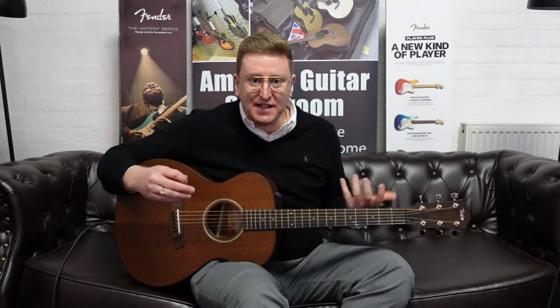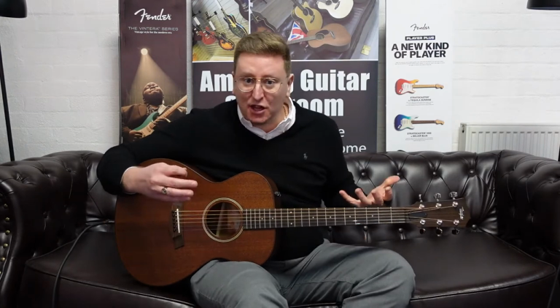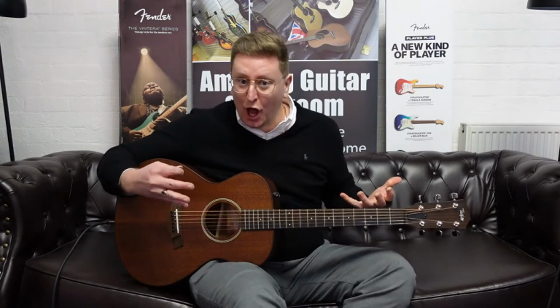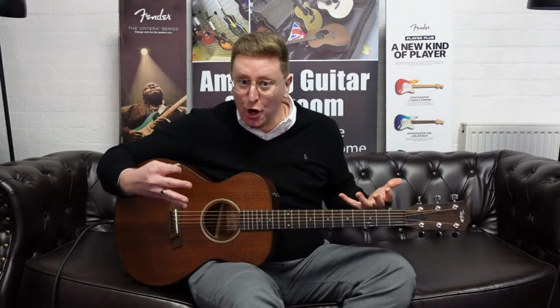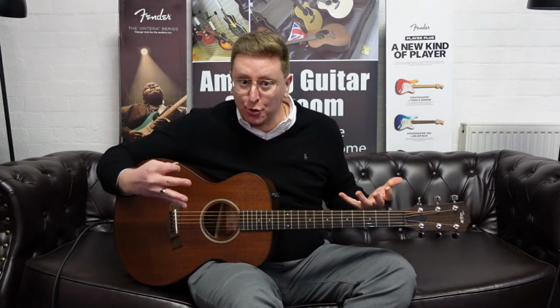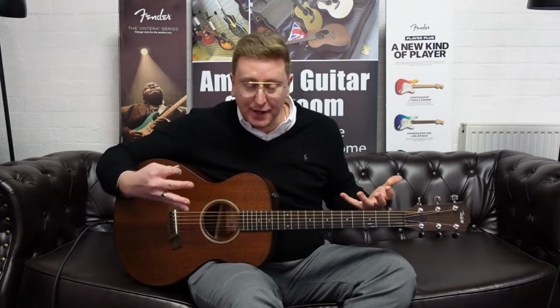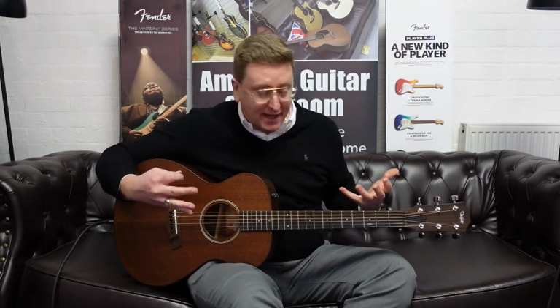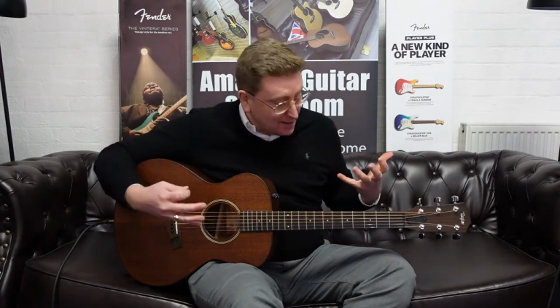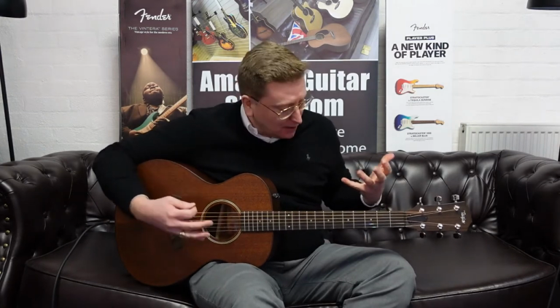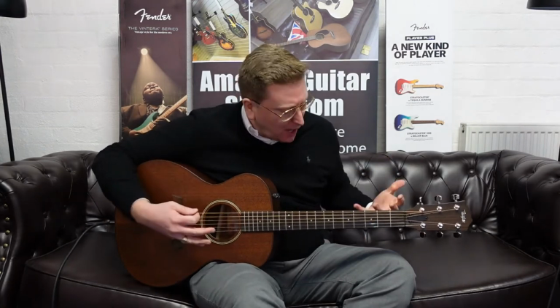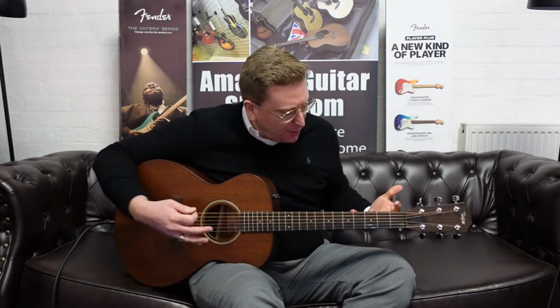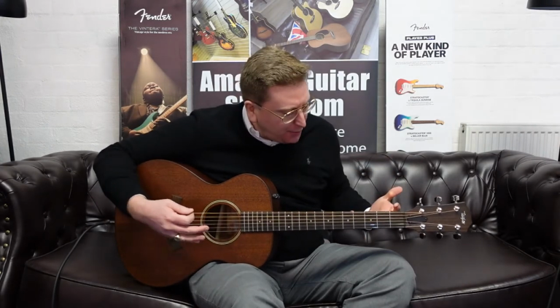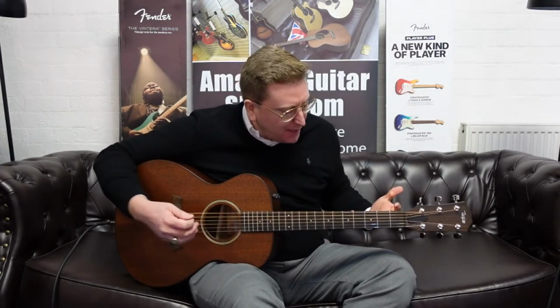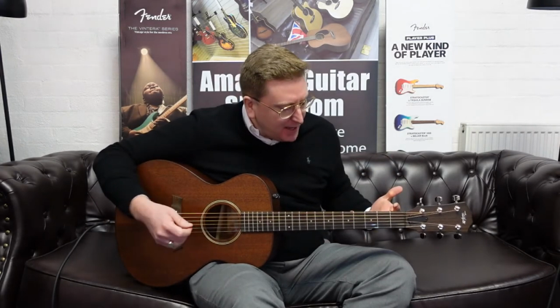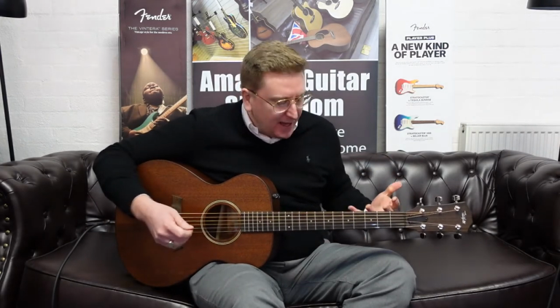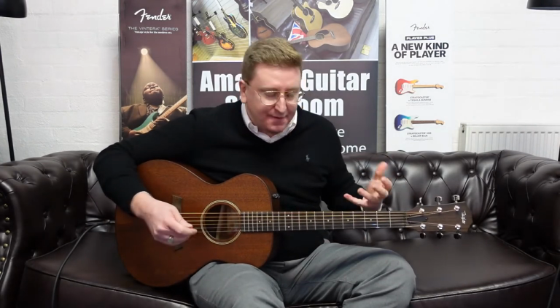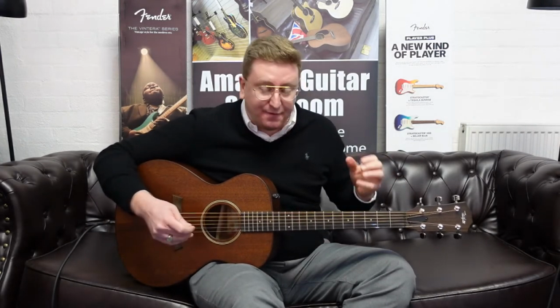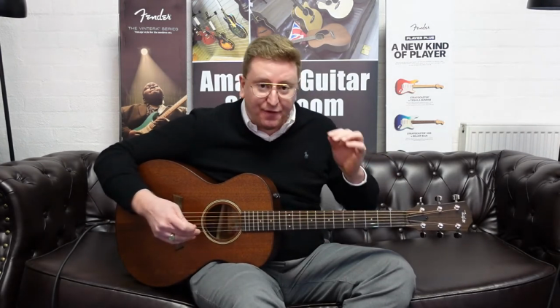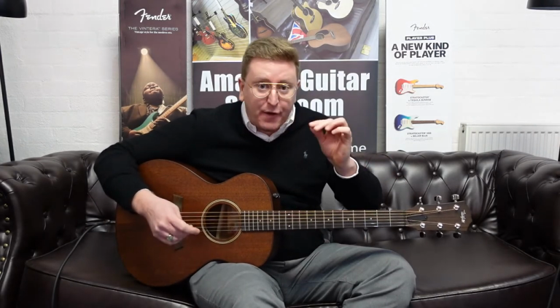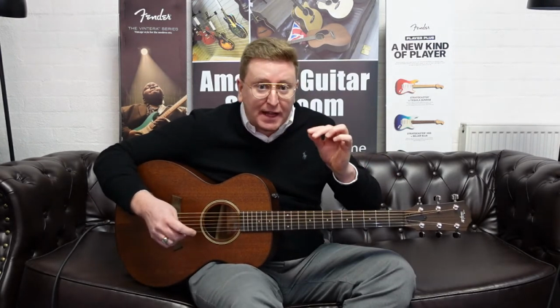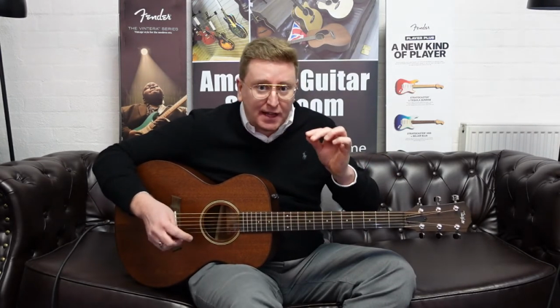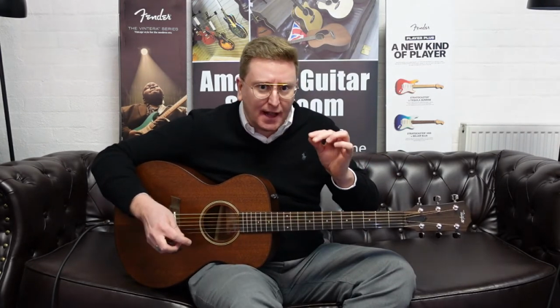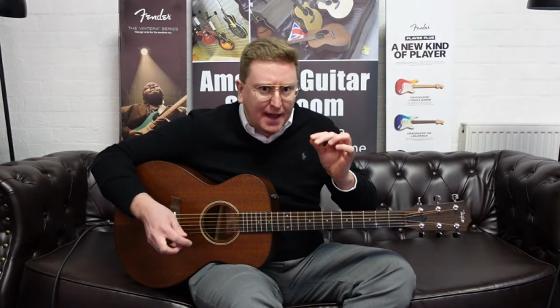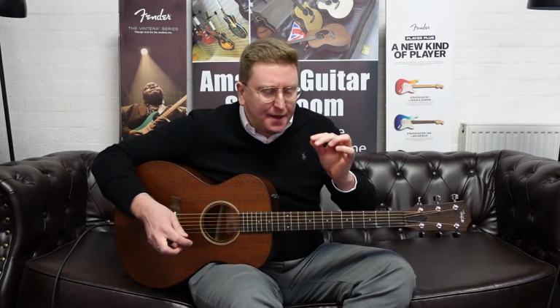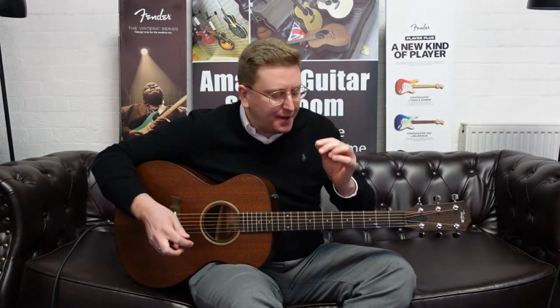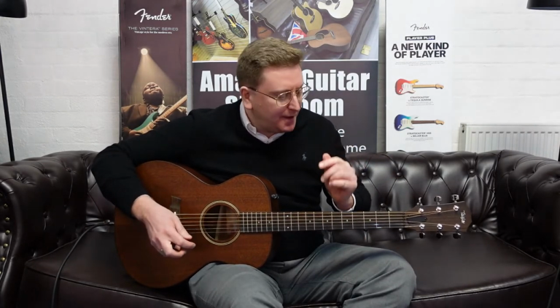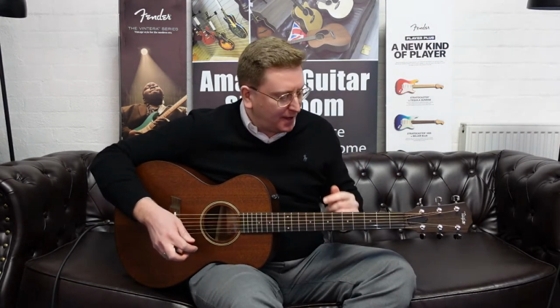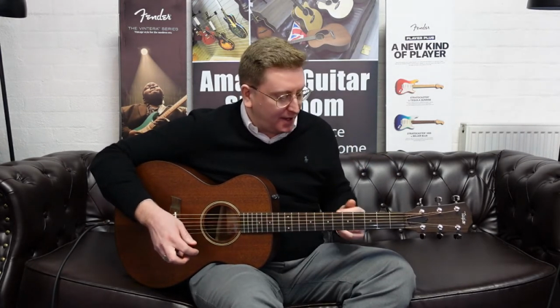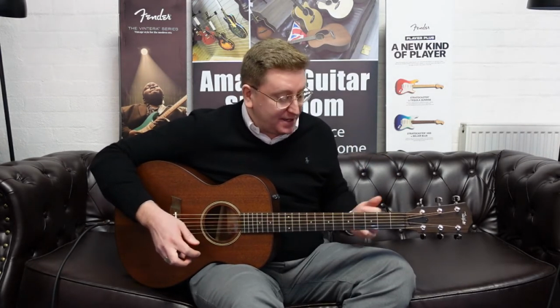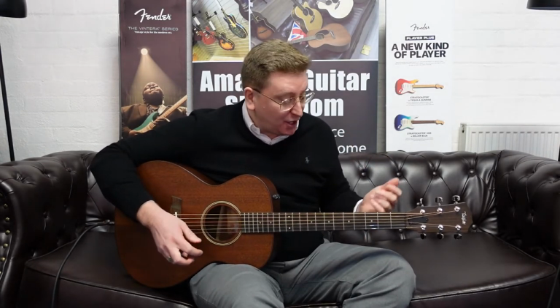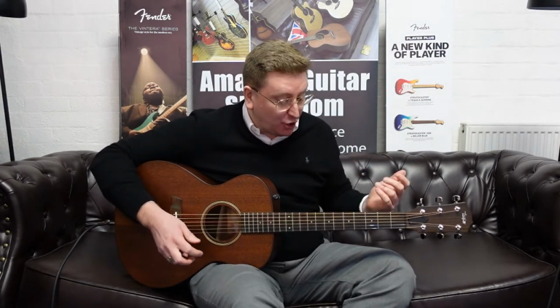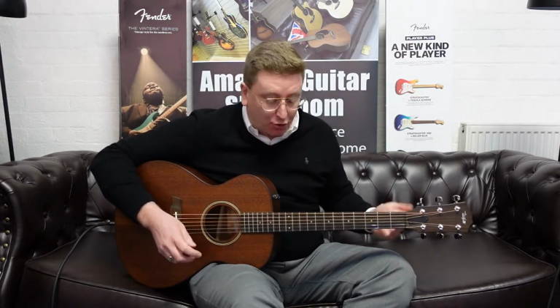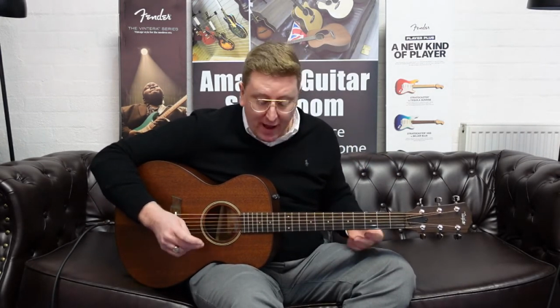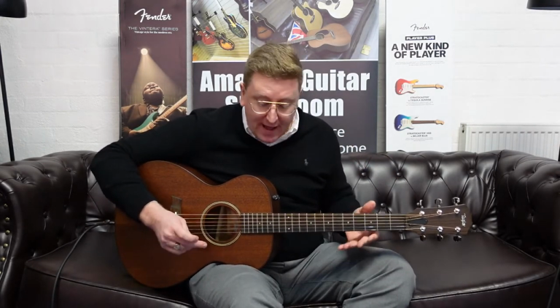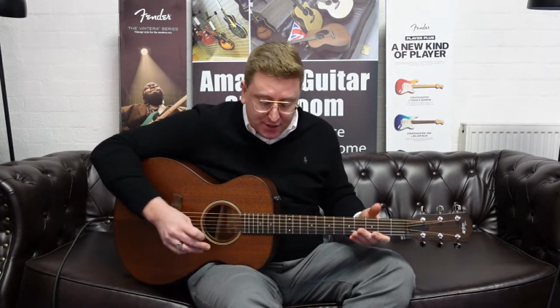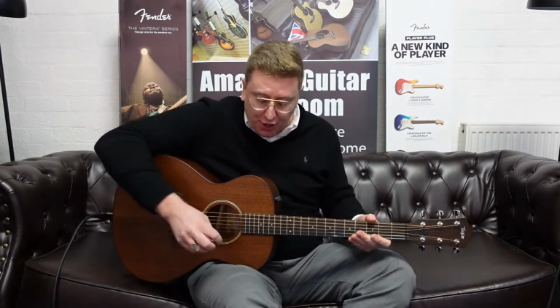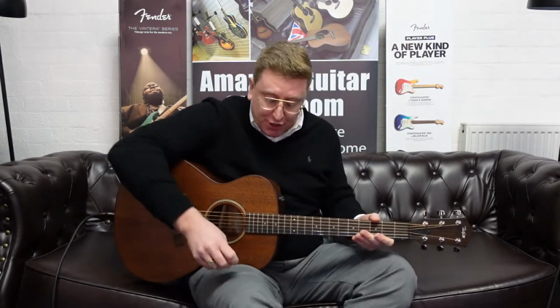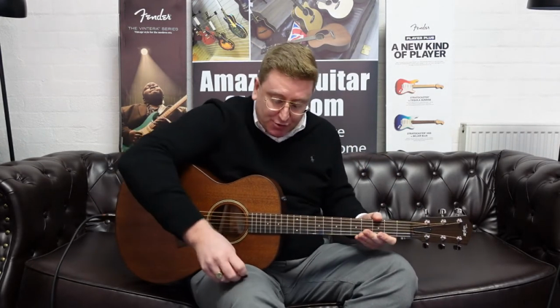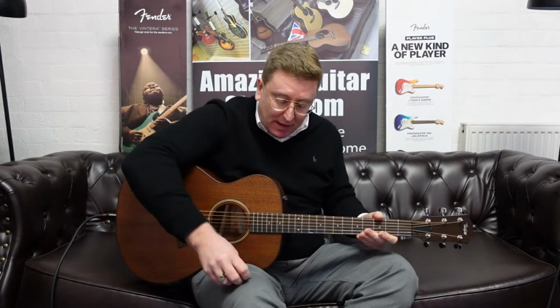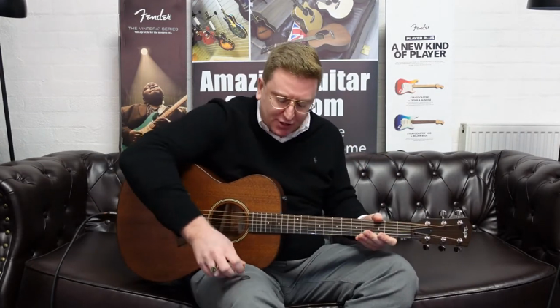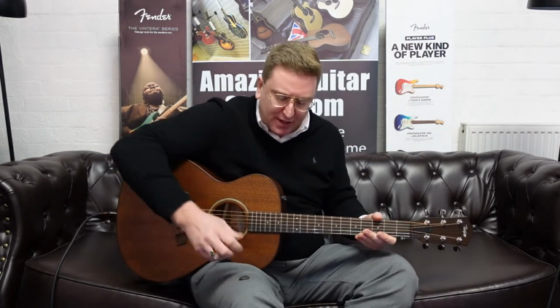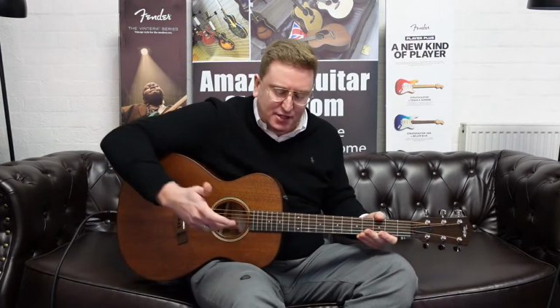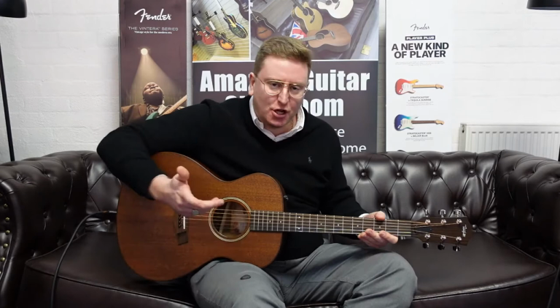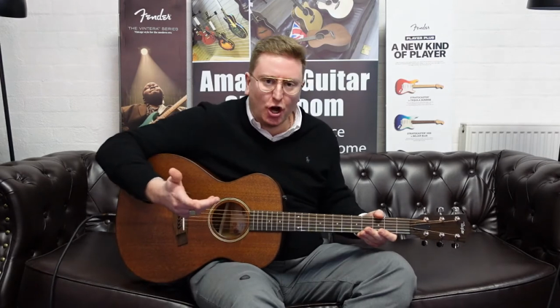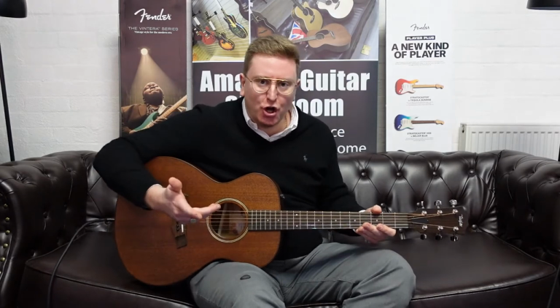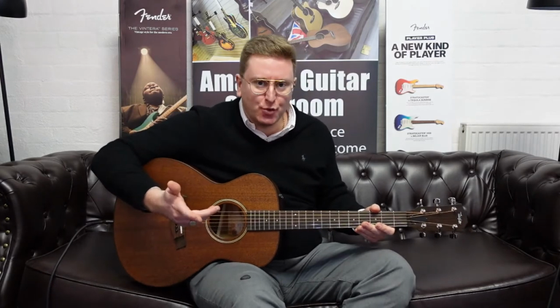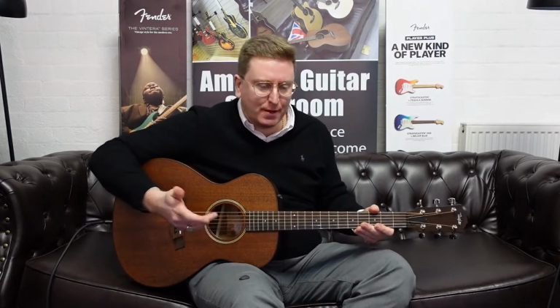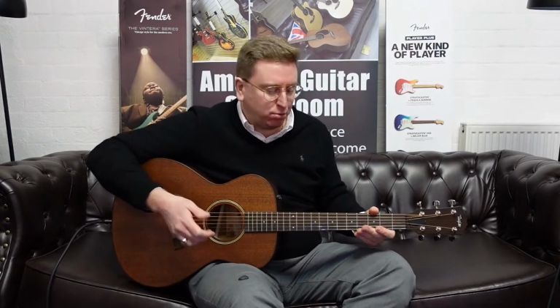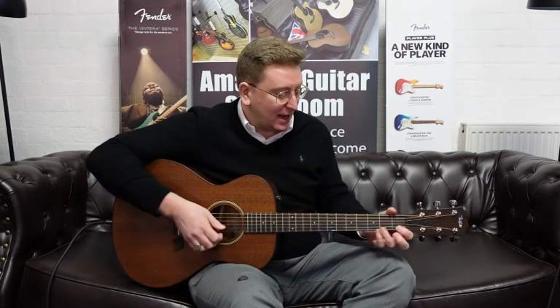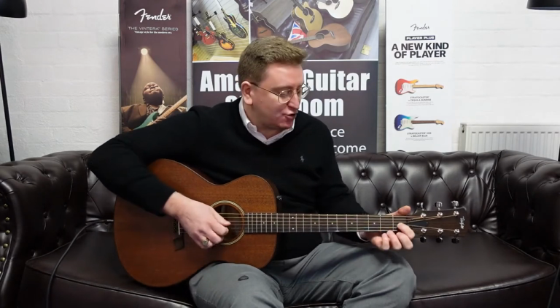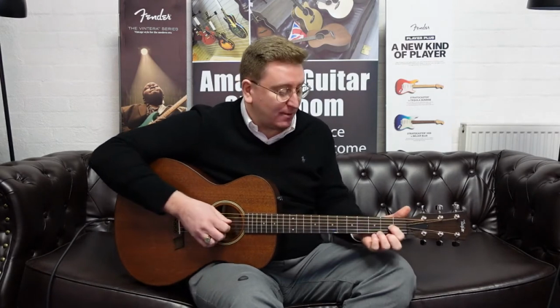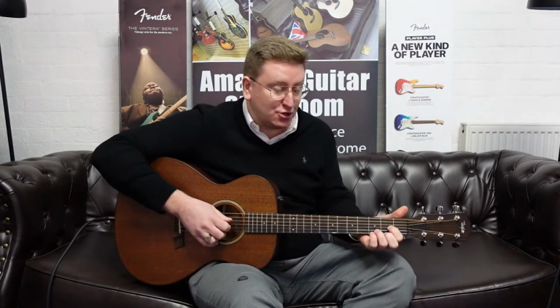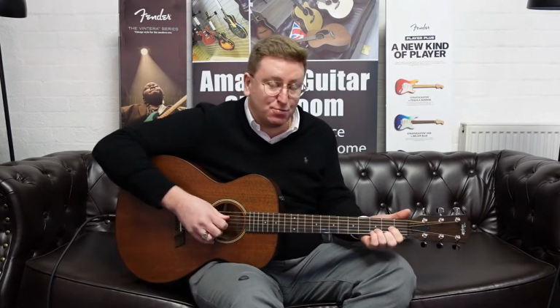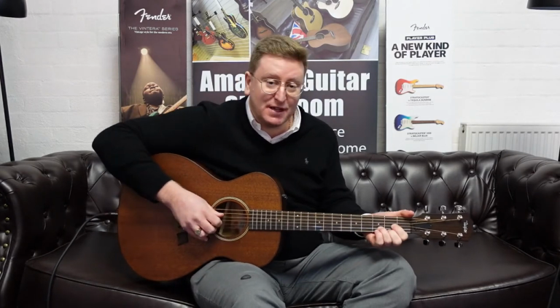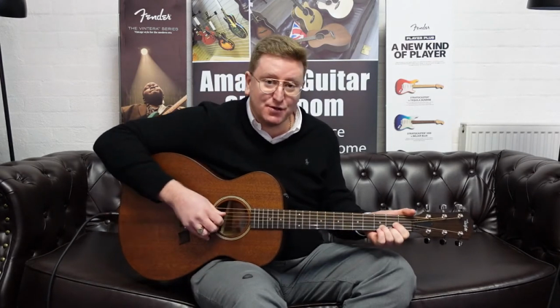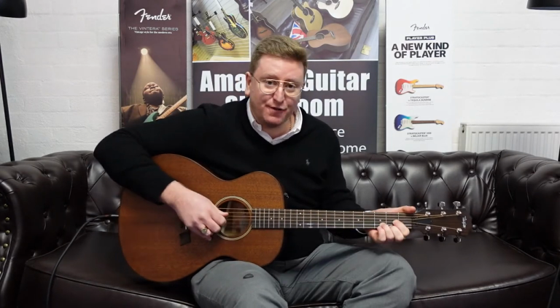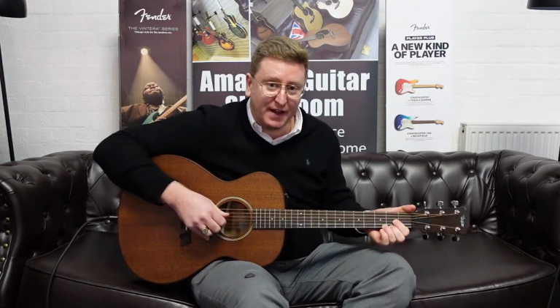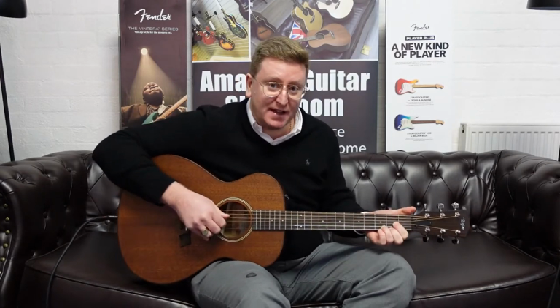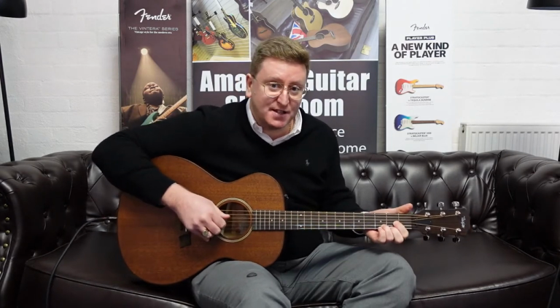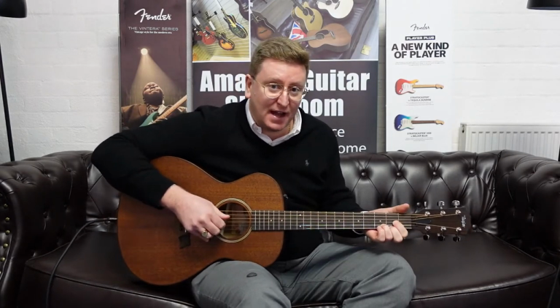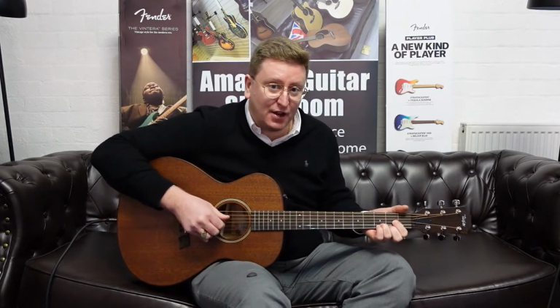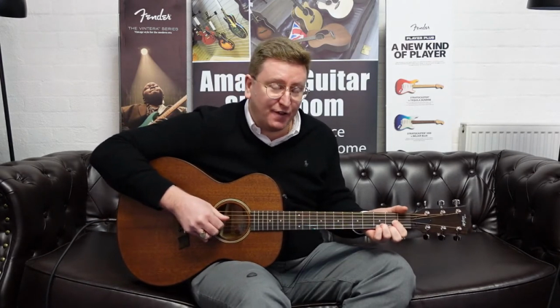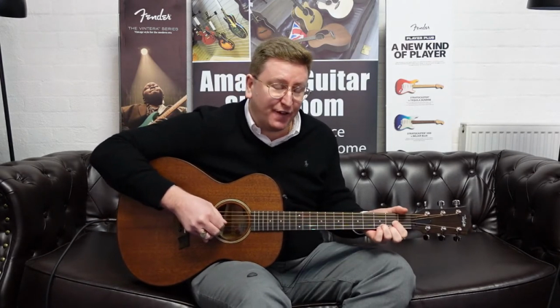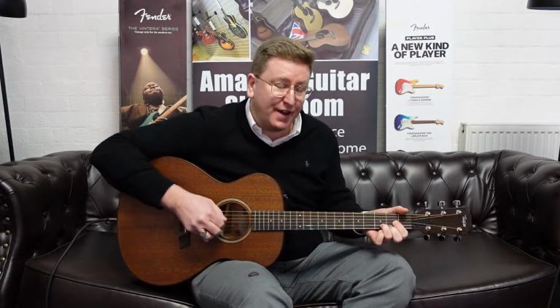Very, very nice. It's loud, very clear, and it's a great tone as well. So that's chords with a plectrum. I'll just play some fingerstyle now for you.